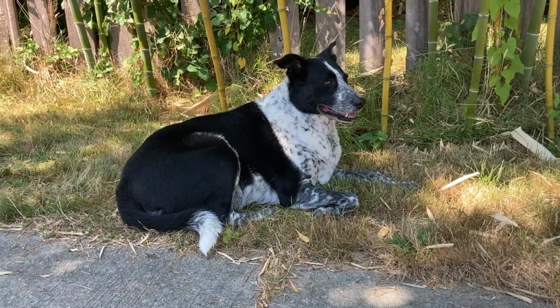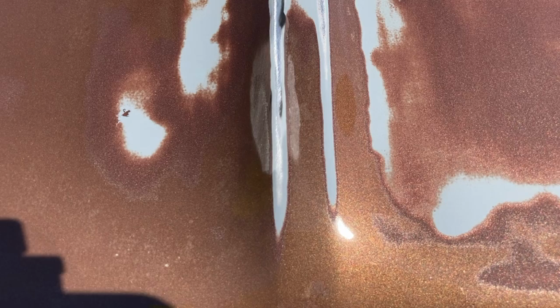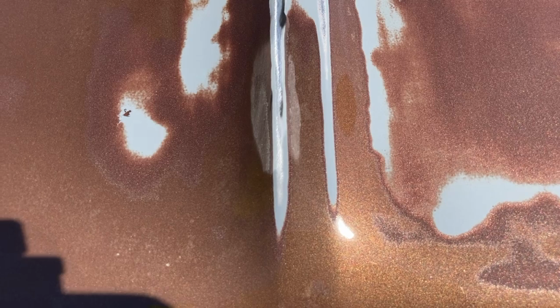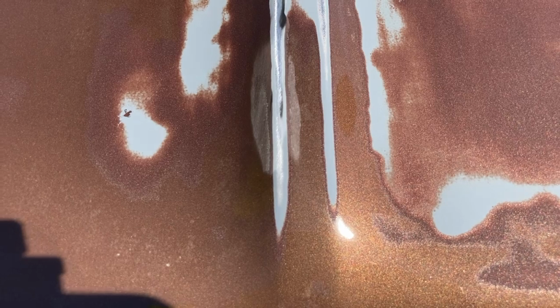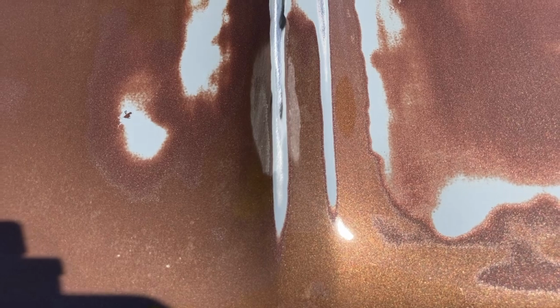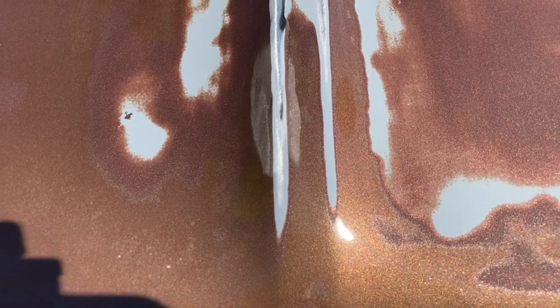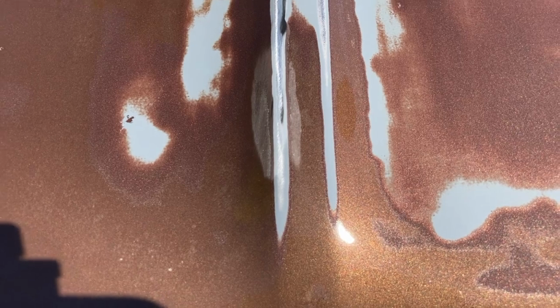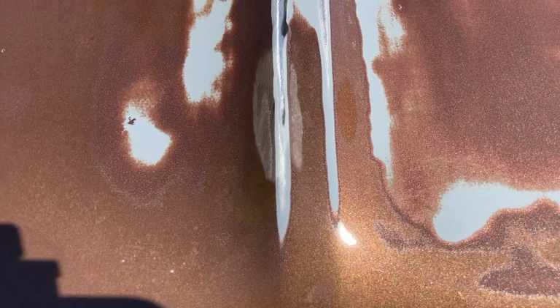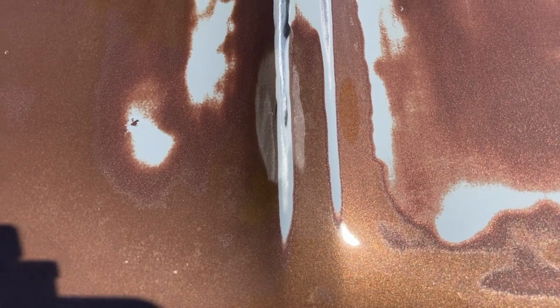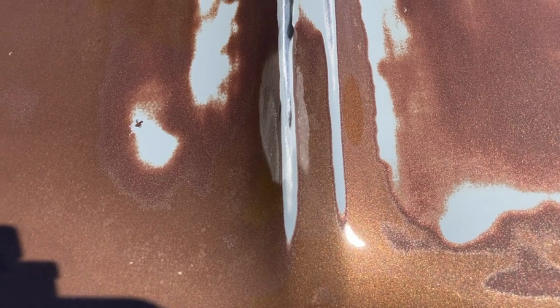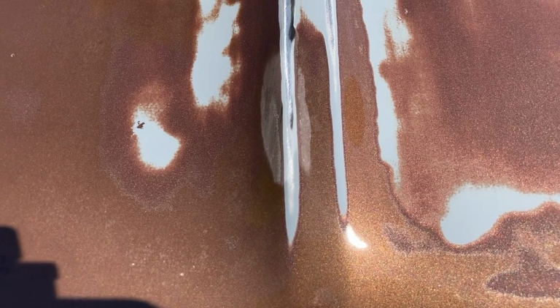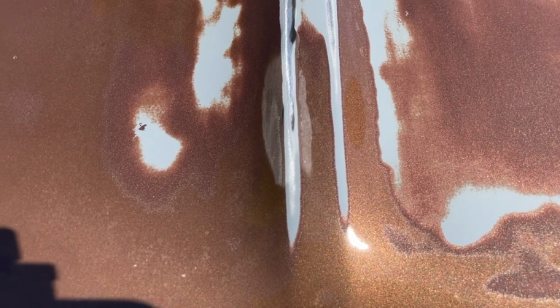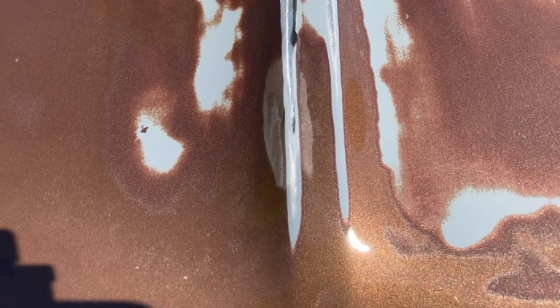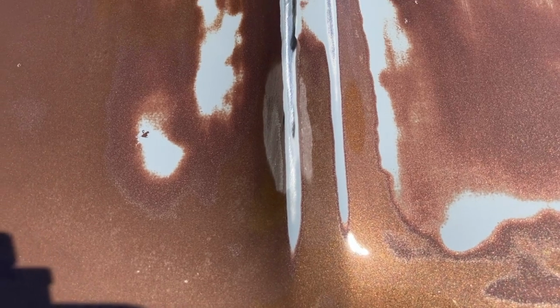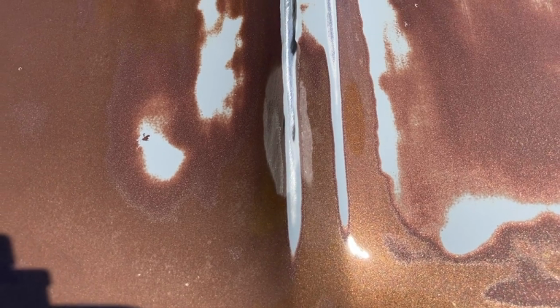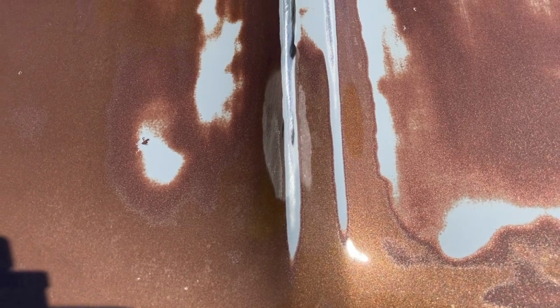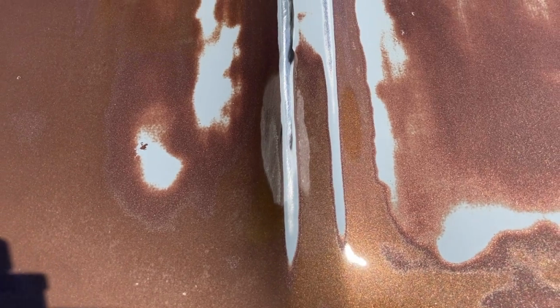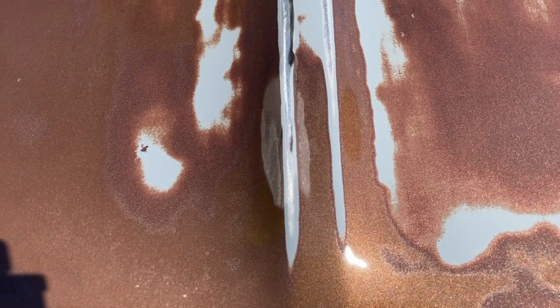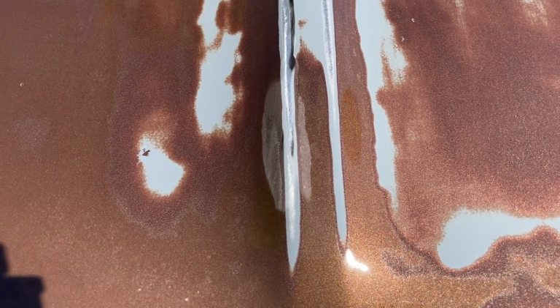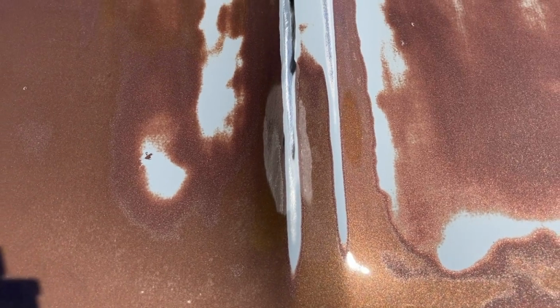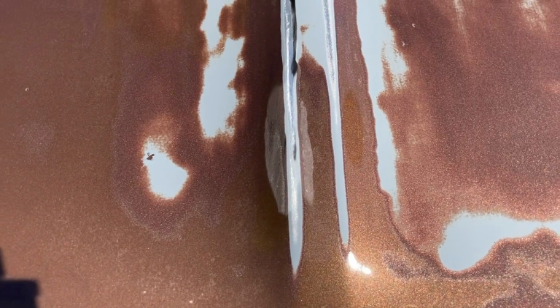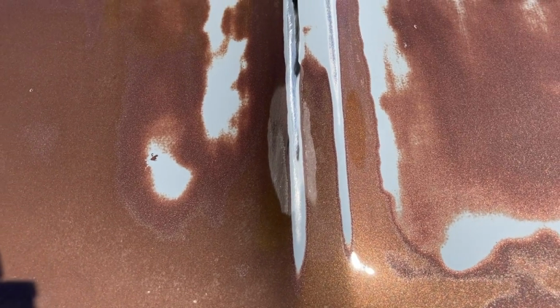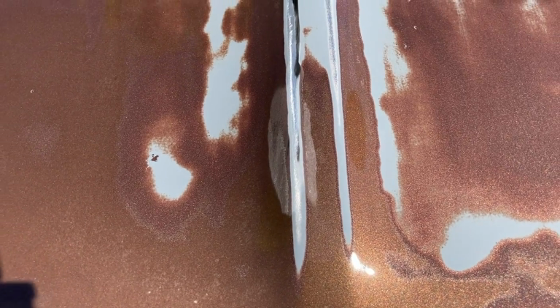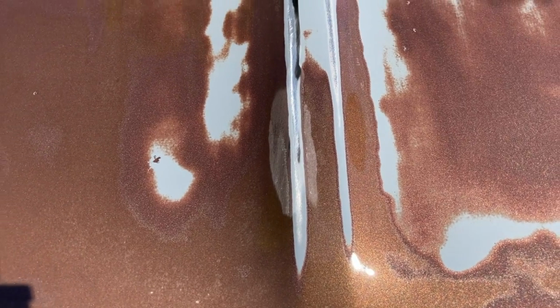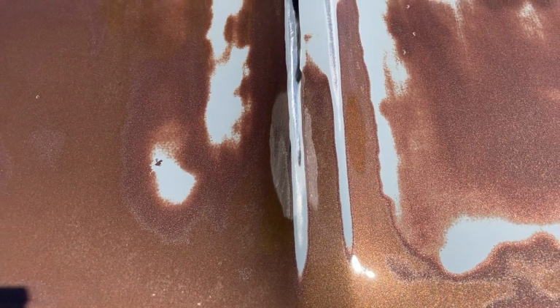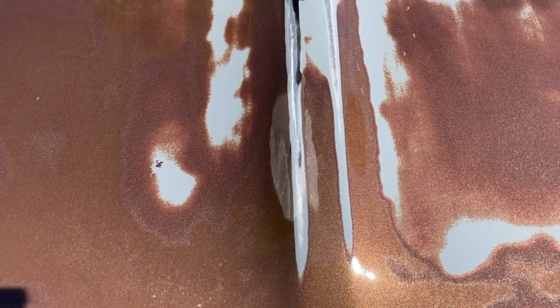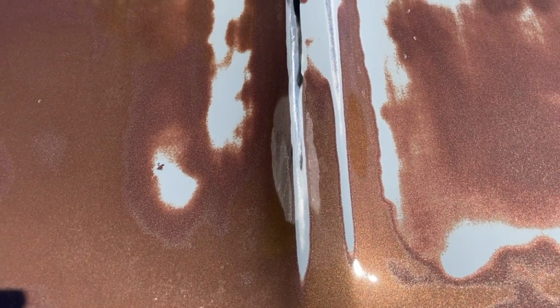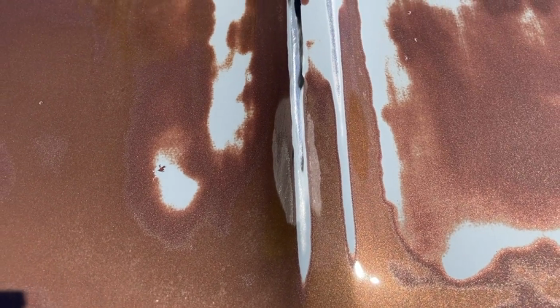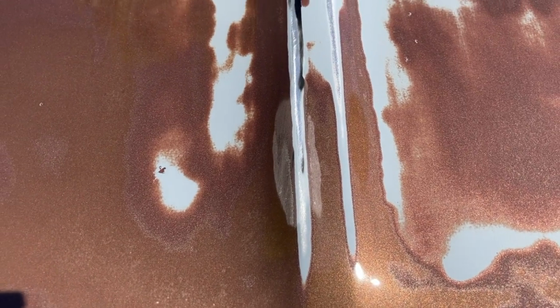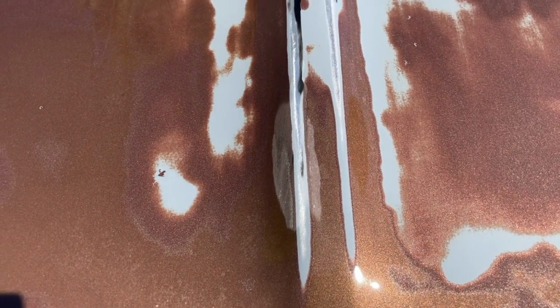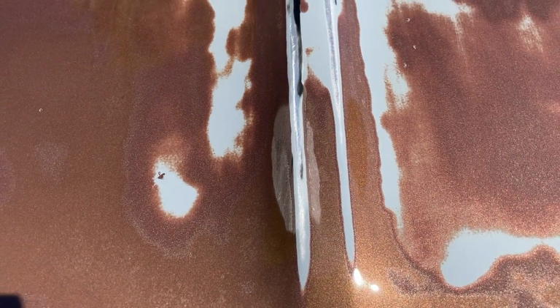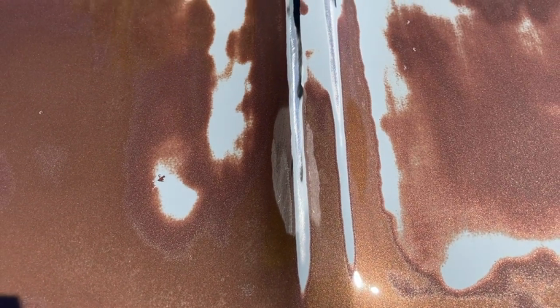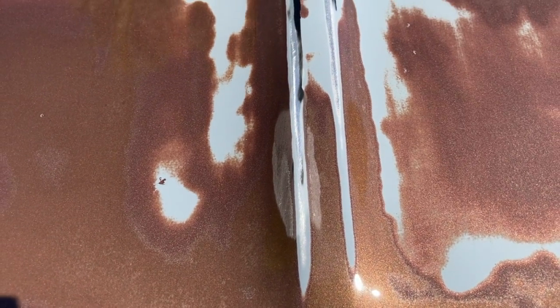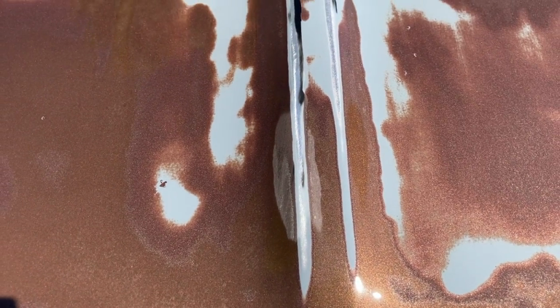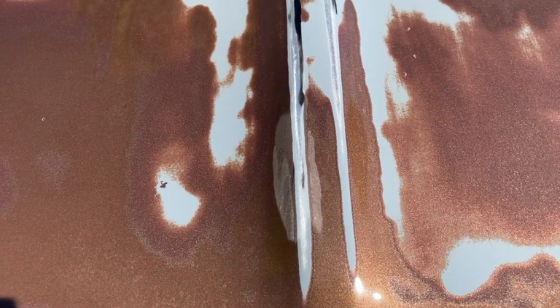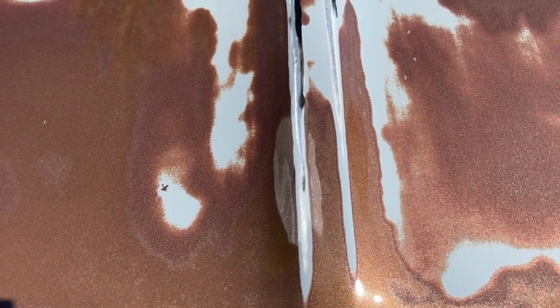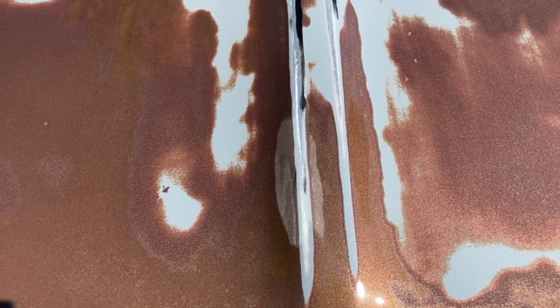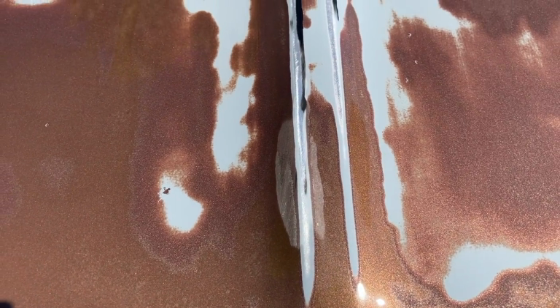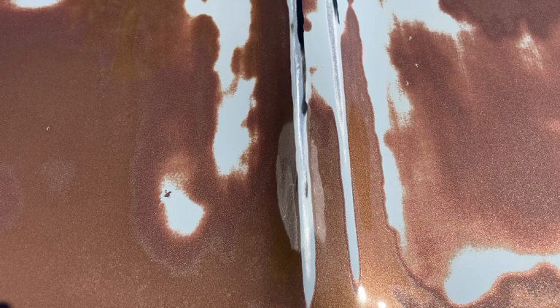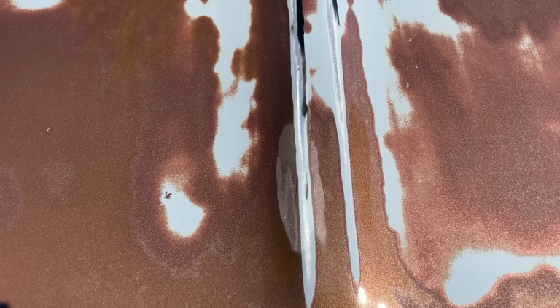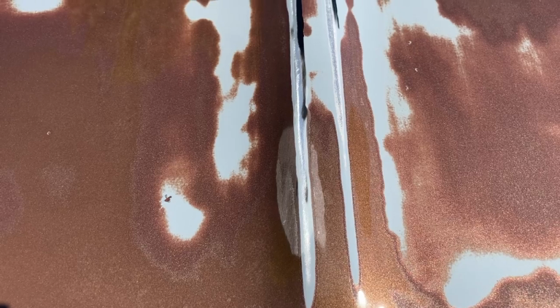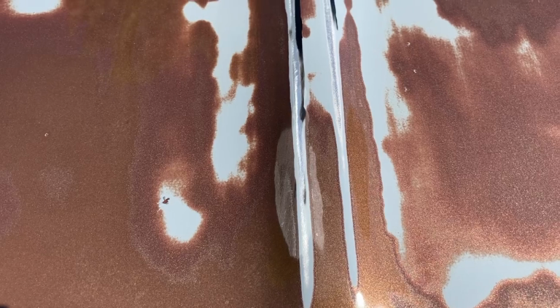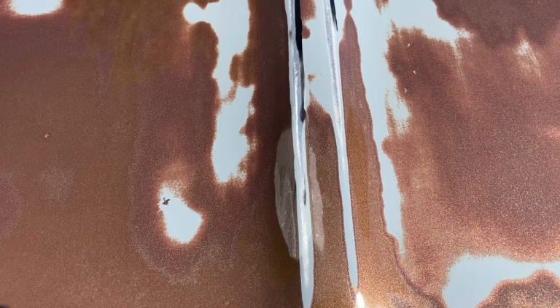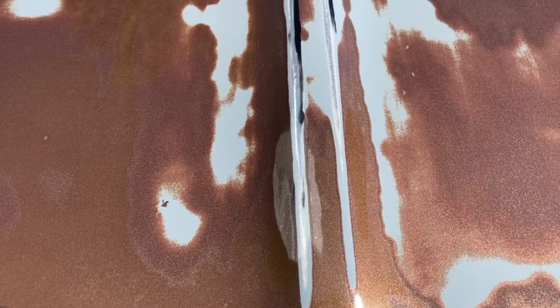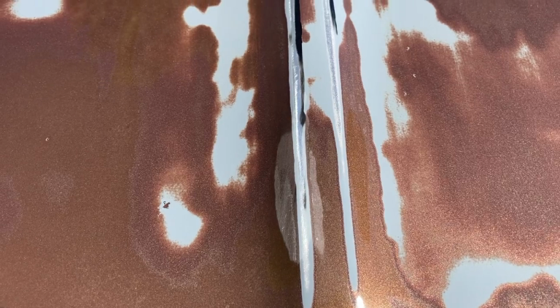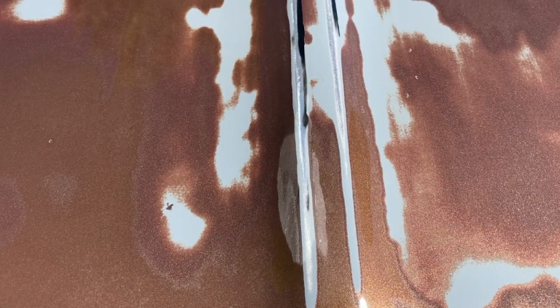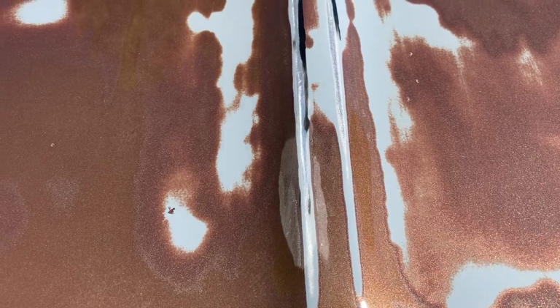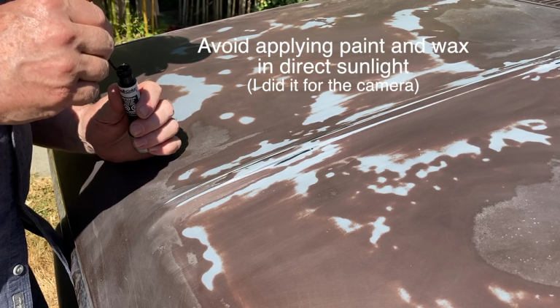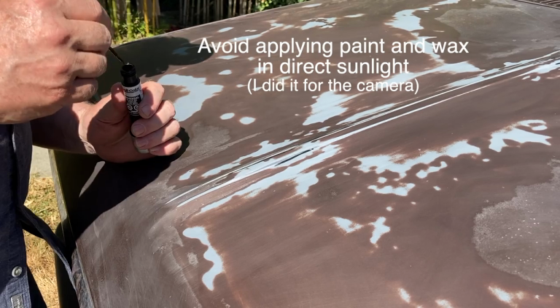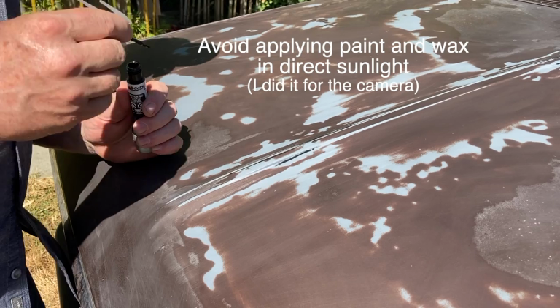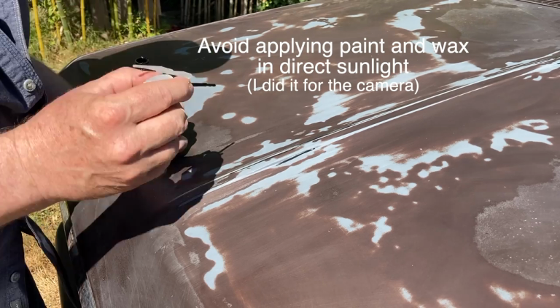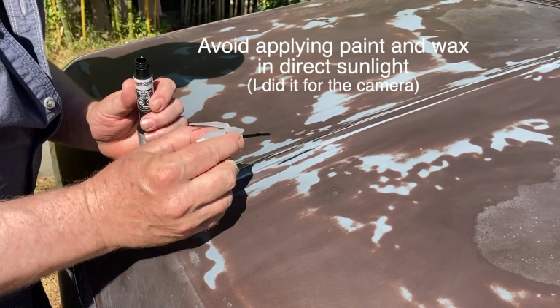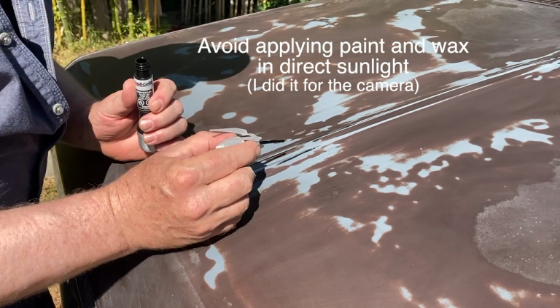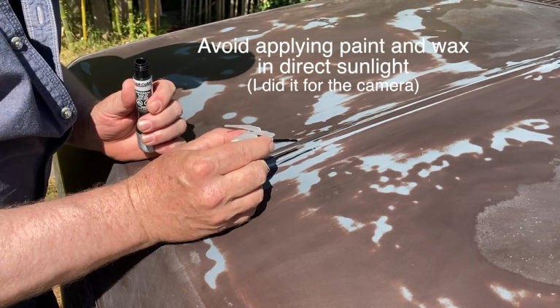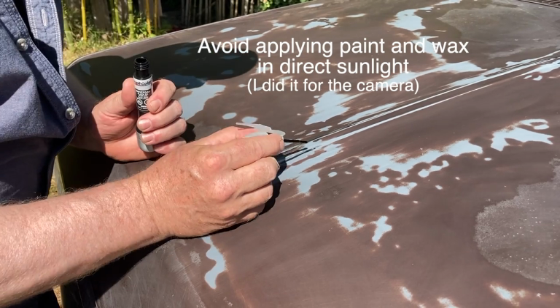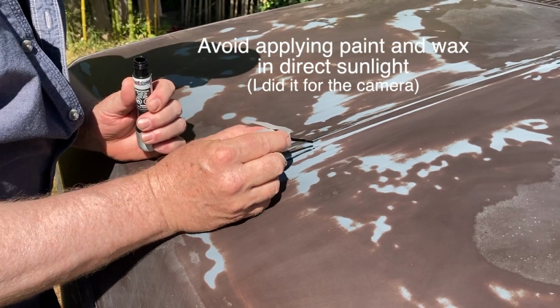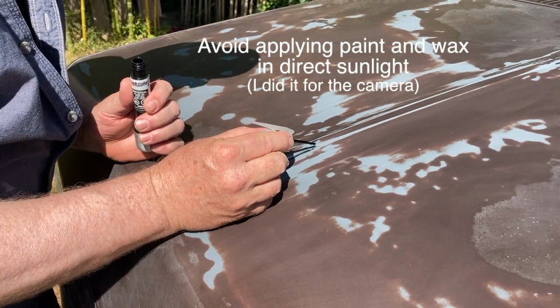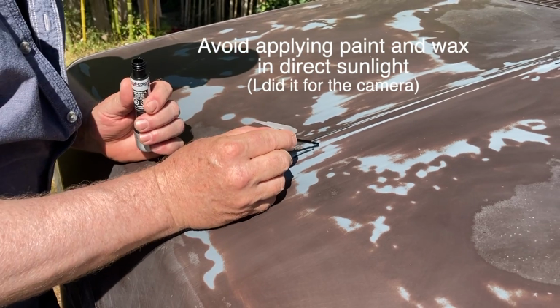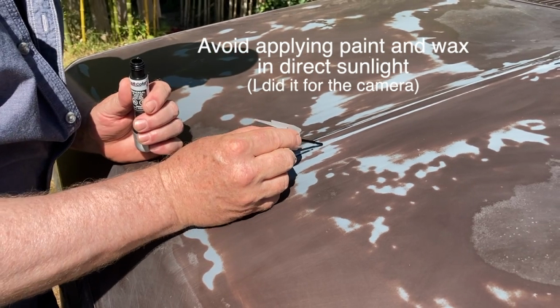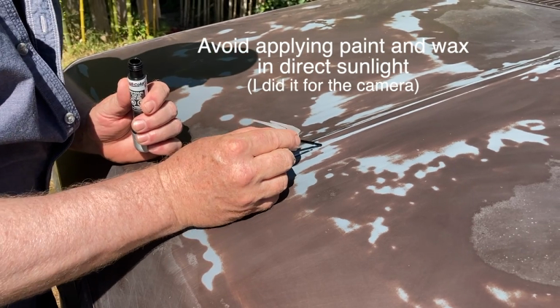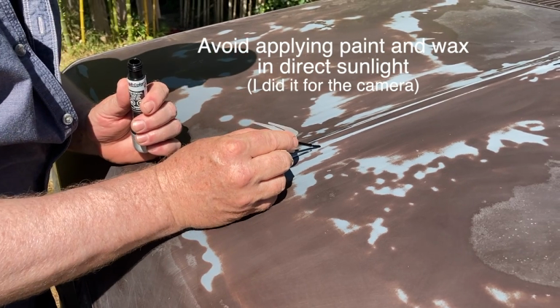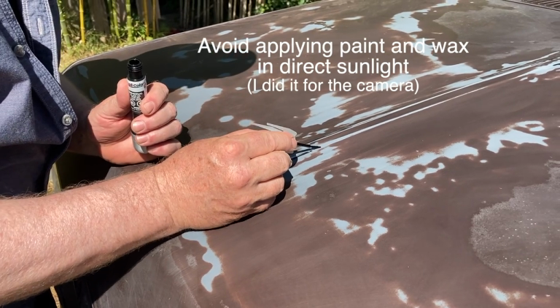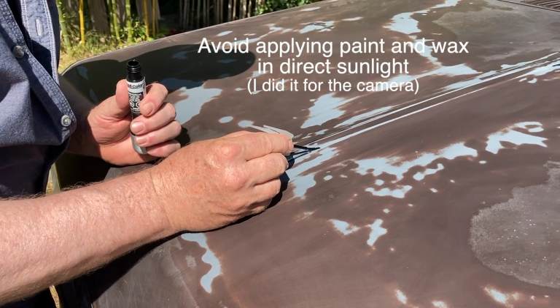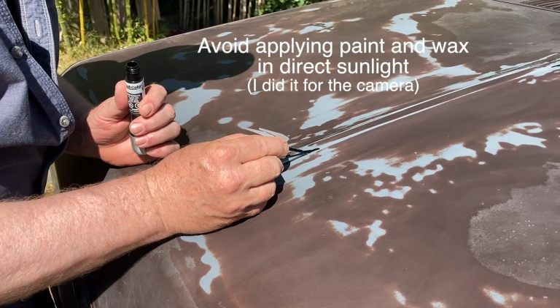I accidentally exposed some bare metal by rubbing too aggressively, so I applied some touch-up paint that I had left over from my last pickup truck.